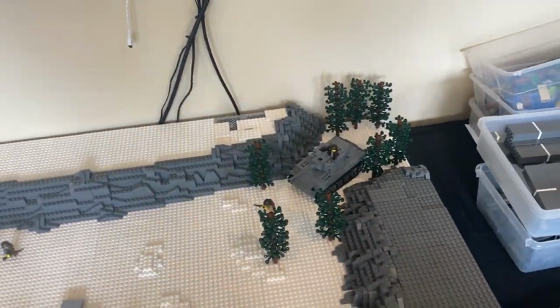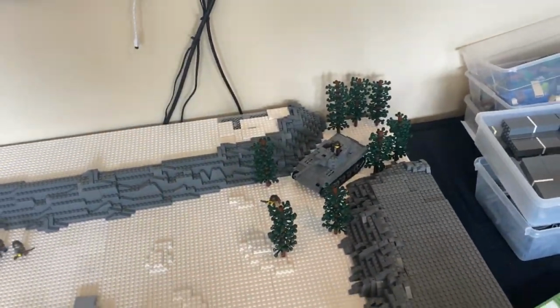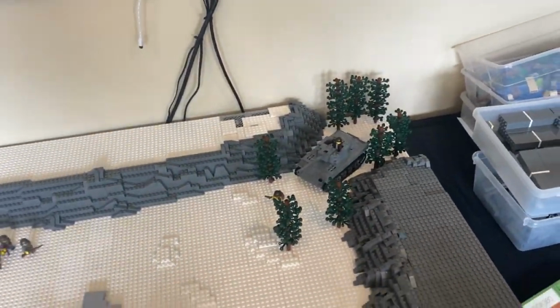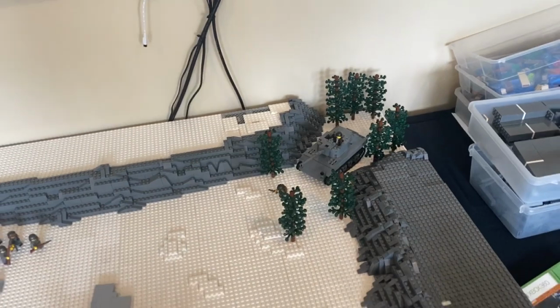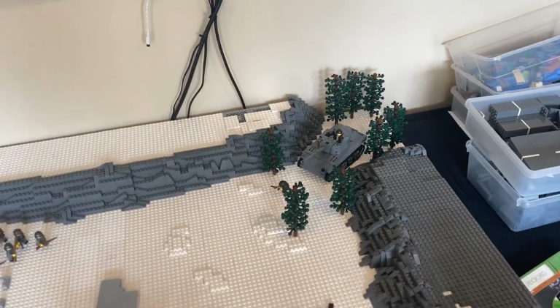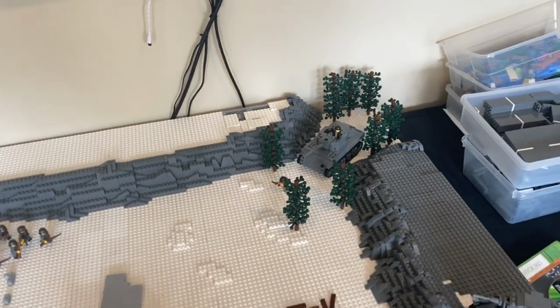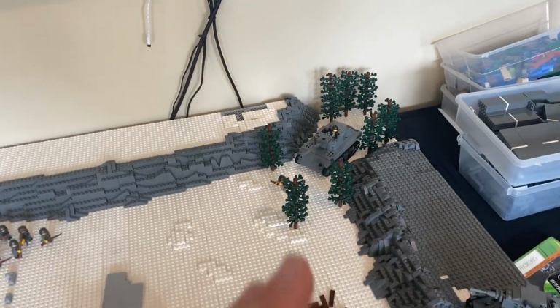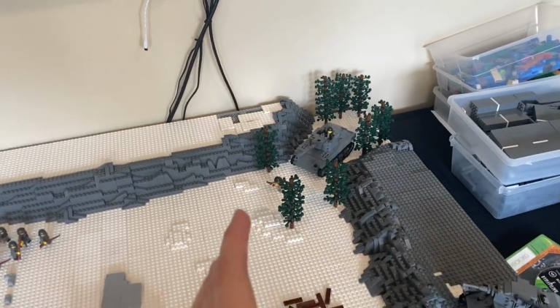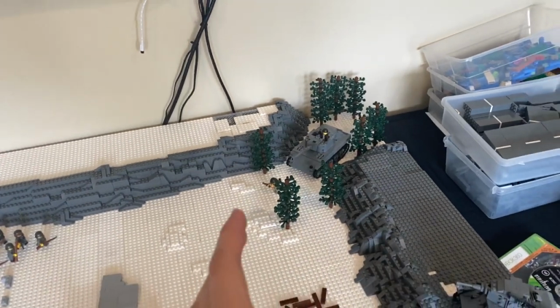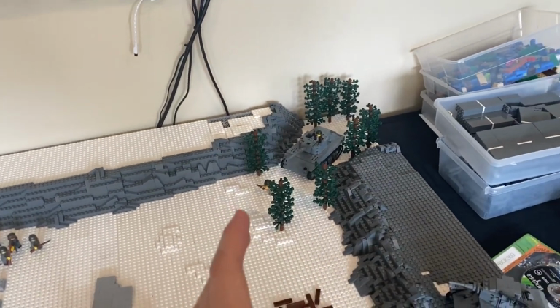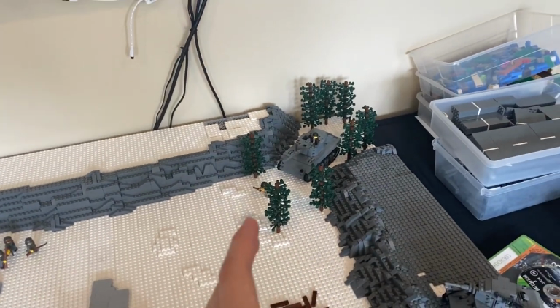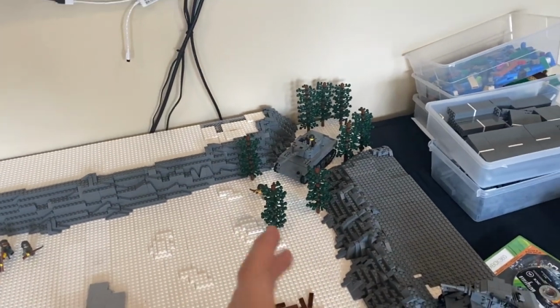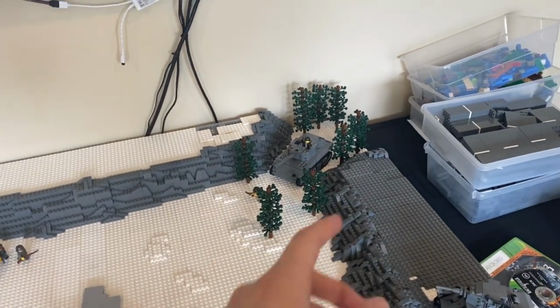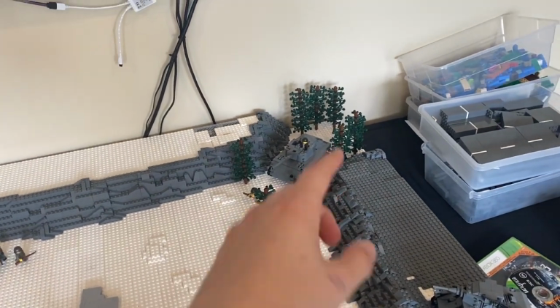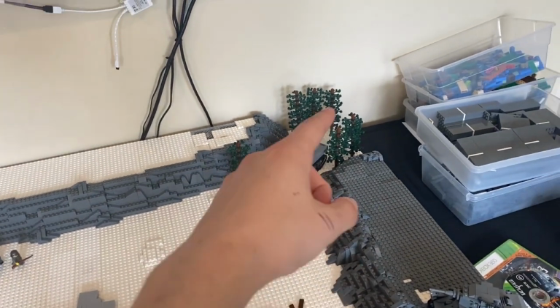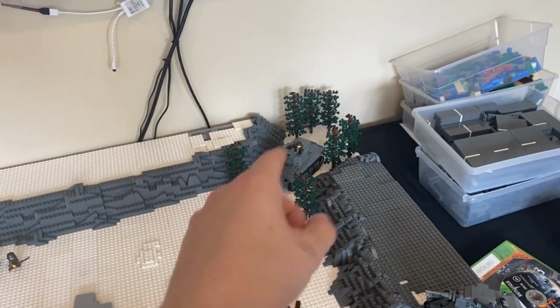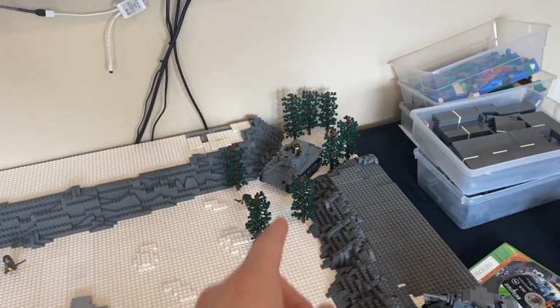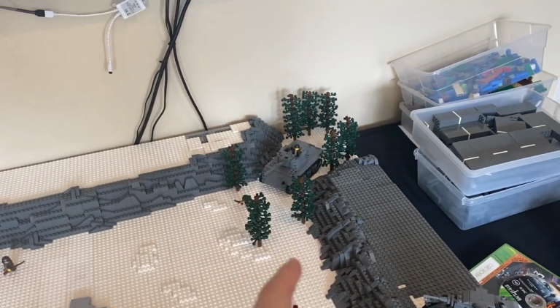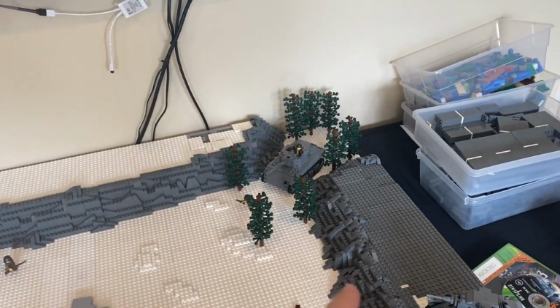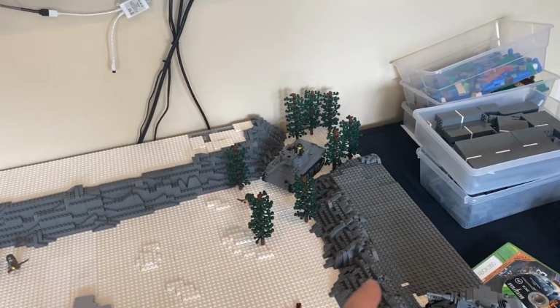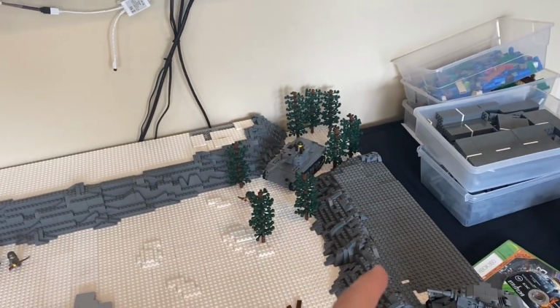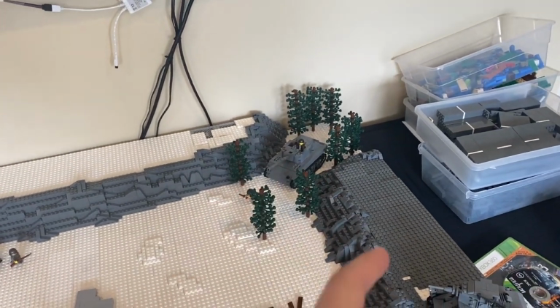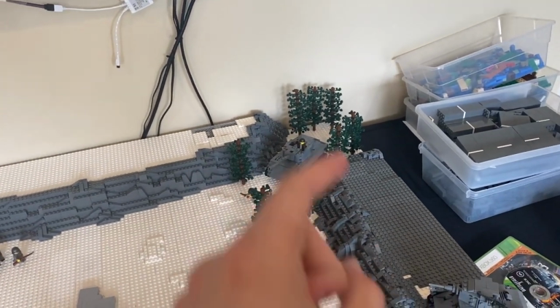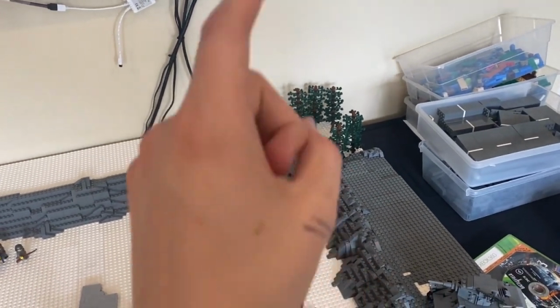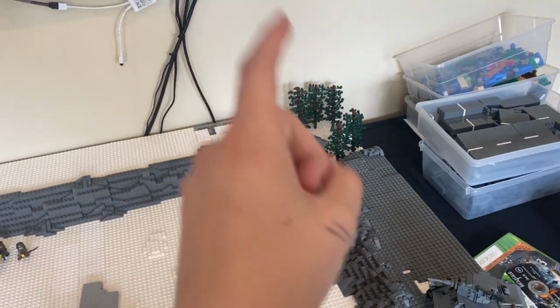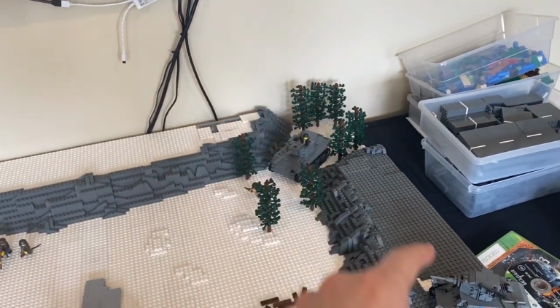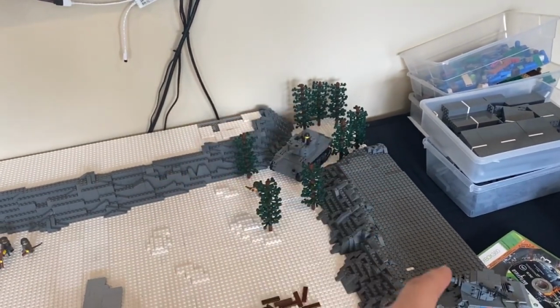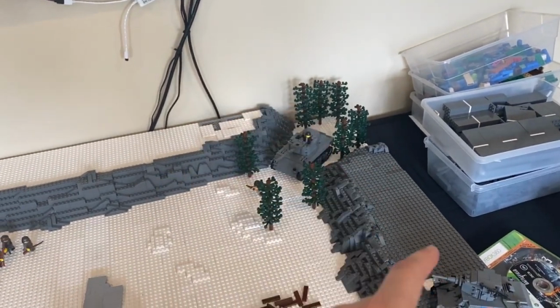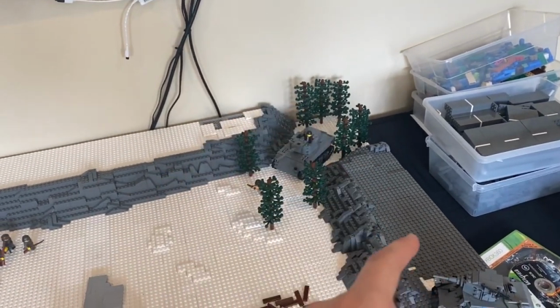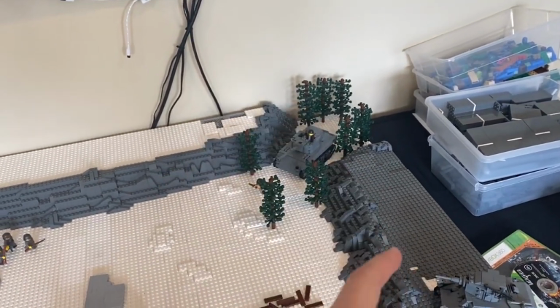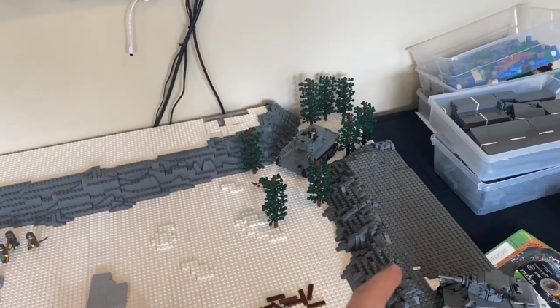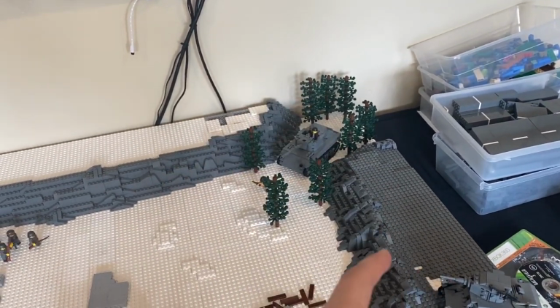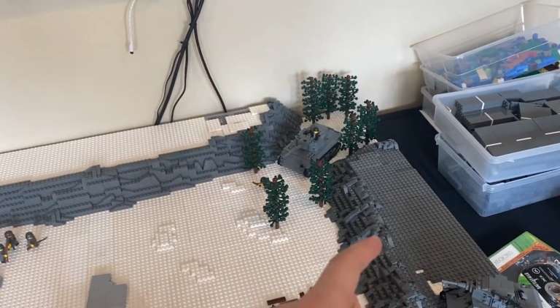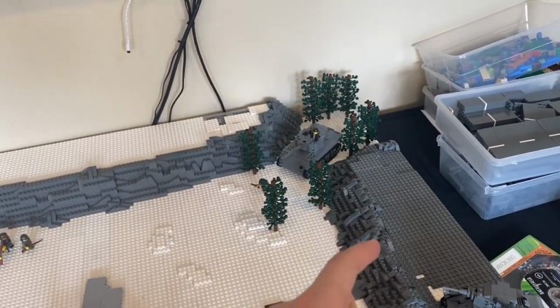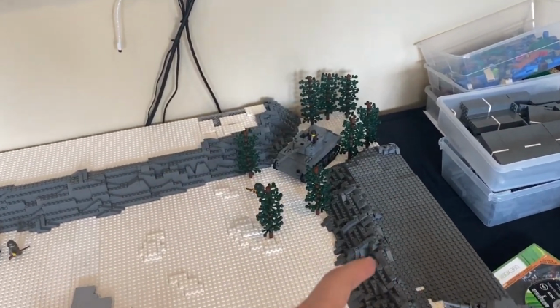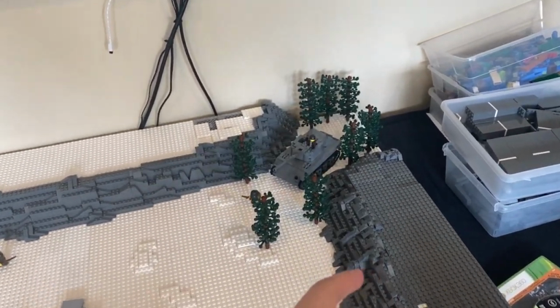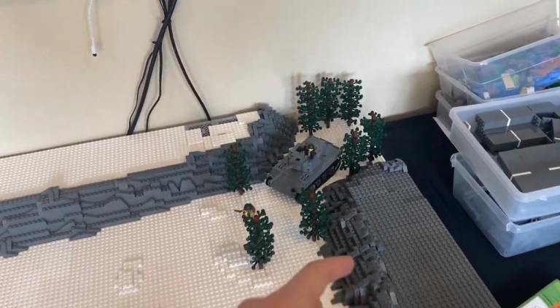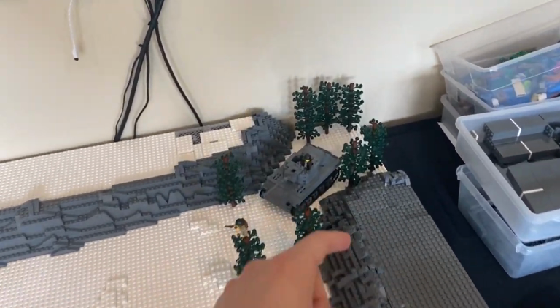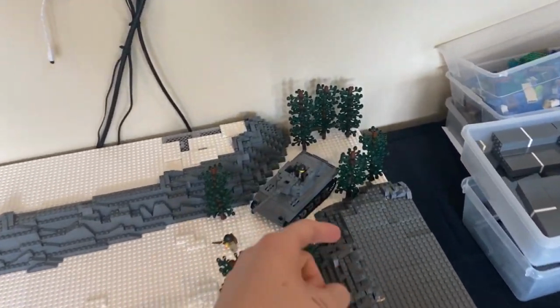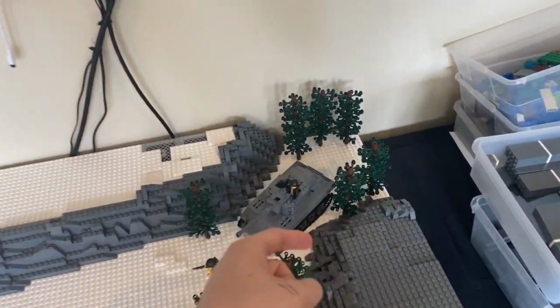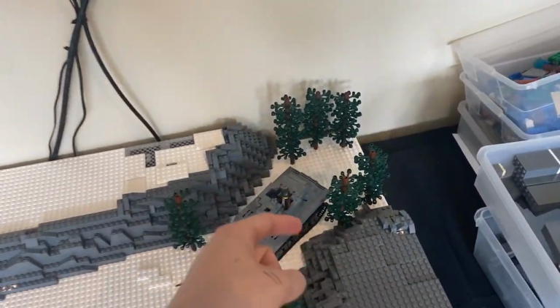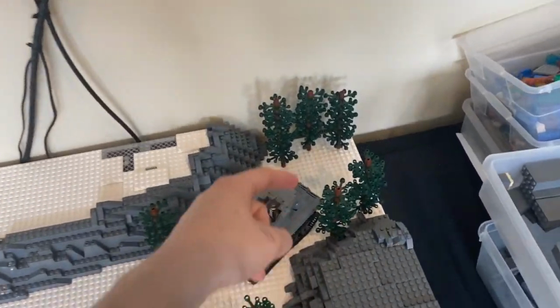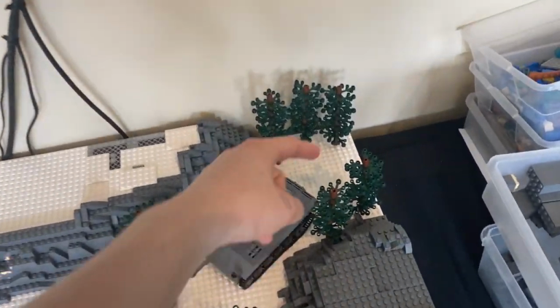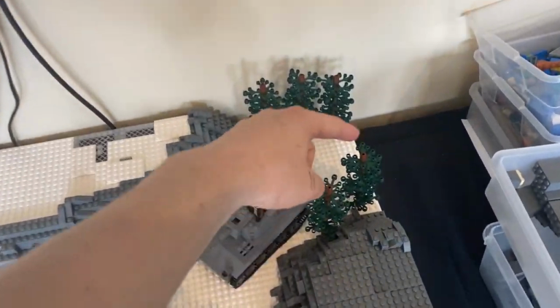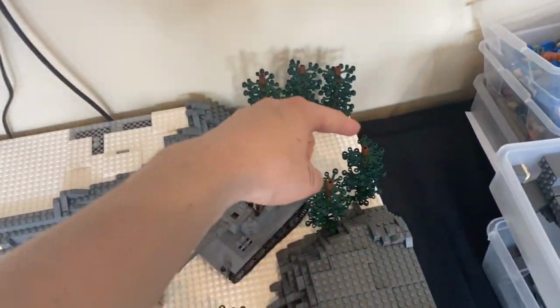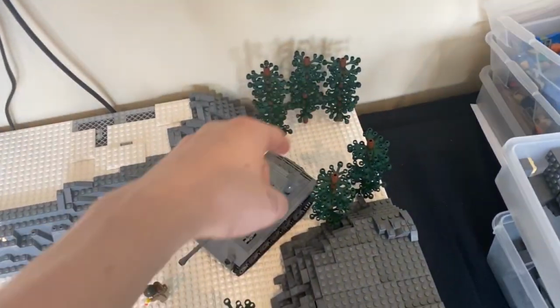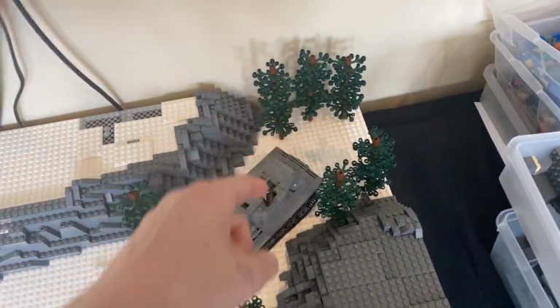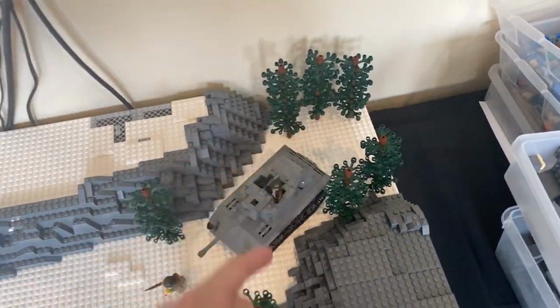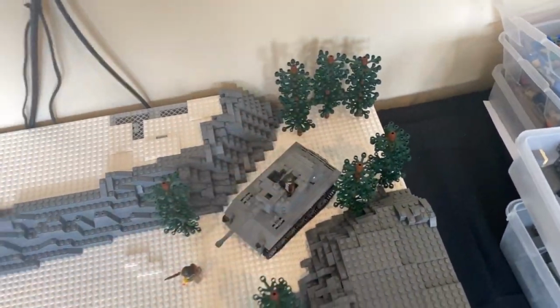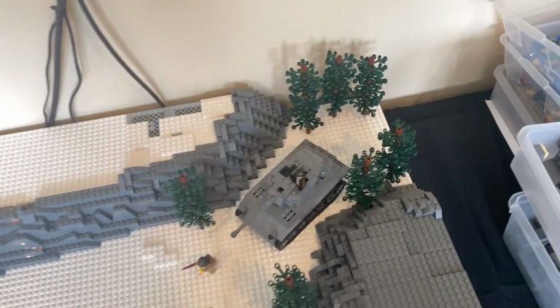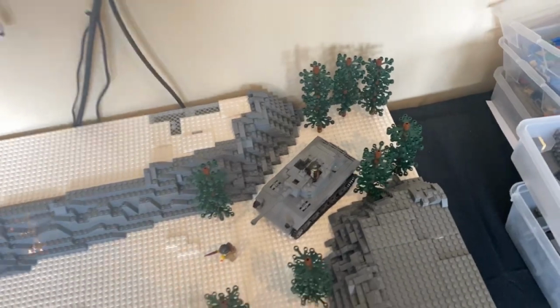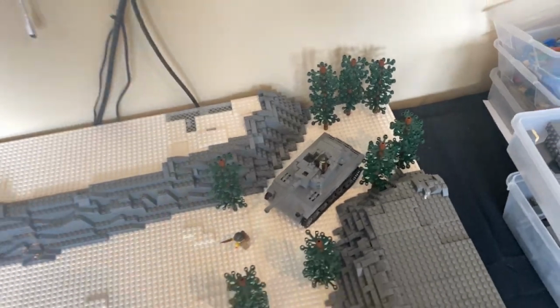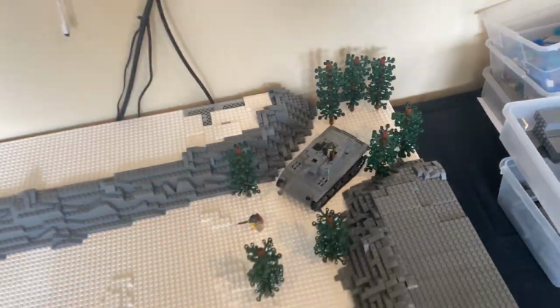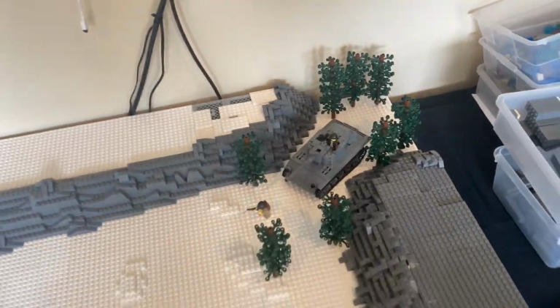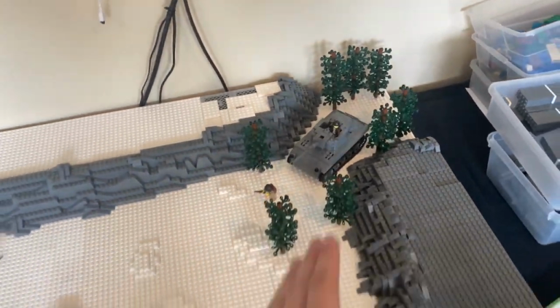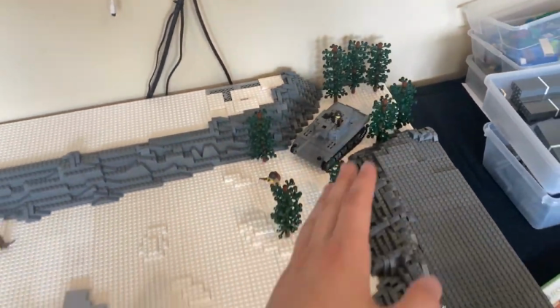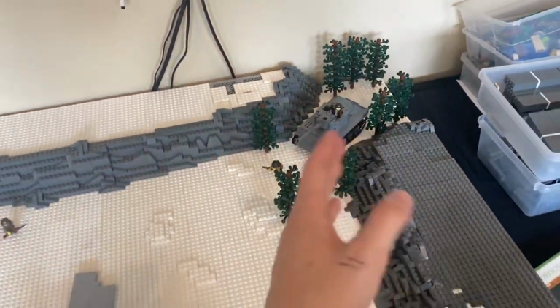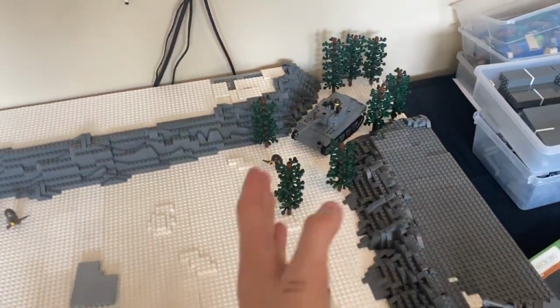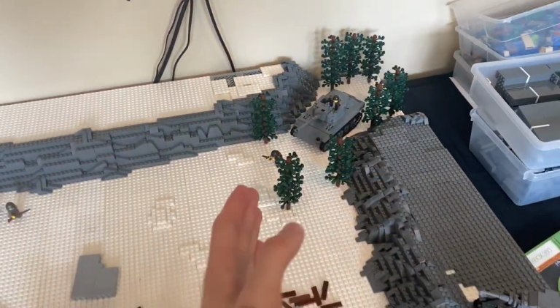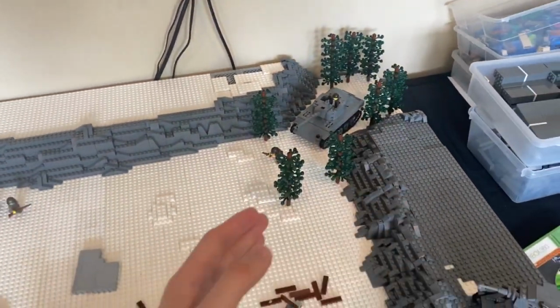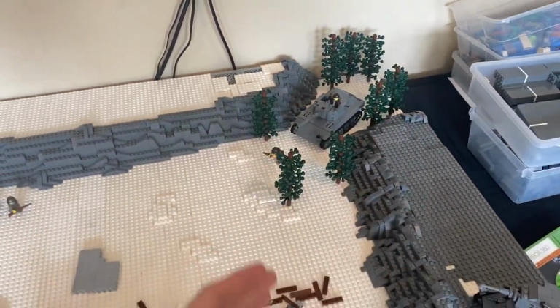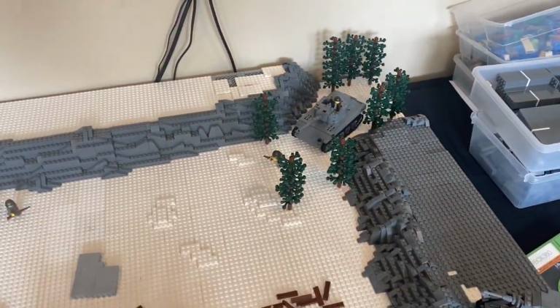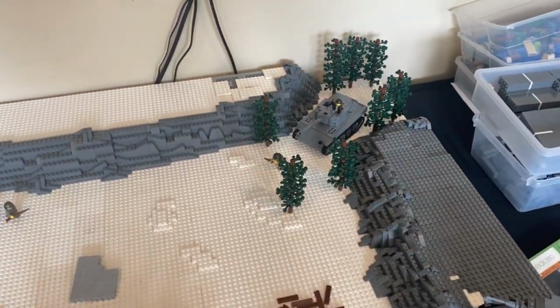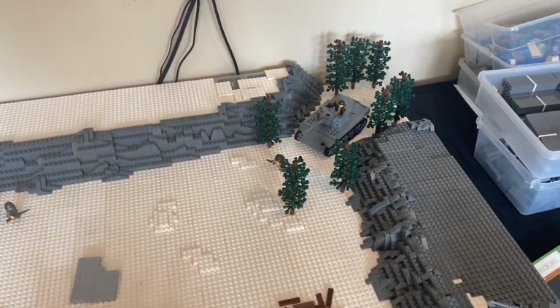Just standing up here, we have the tank coming through. I think this is looking really cool — you can see it's a very dense forest and the tank is kind of sneaking through.